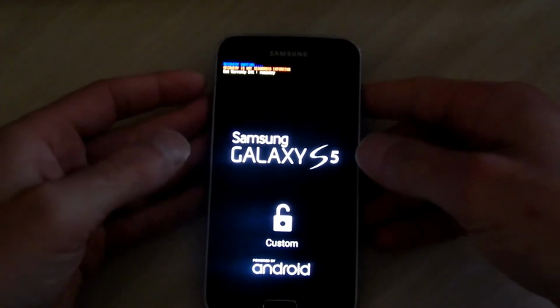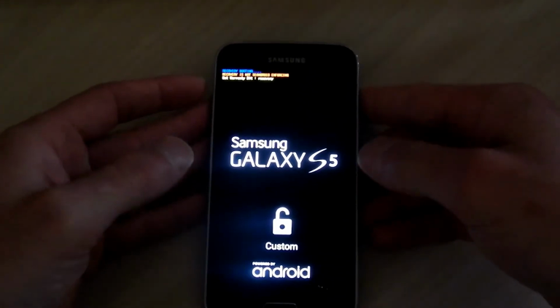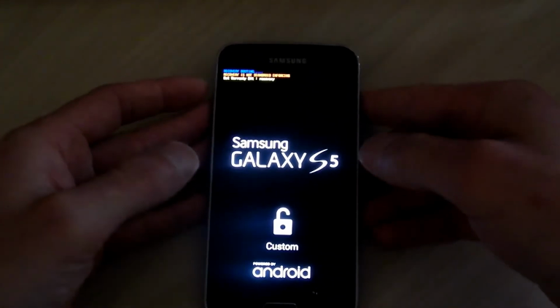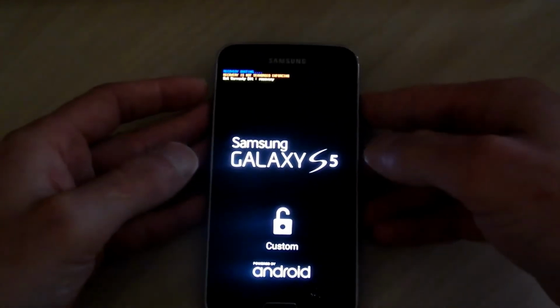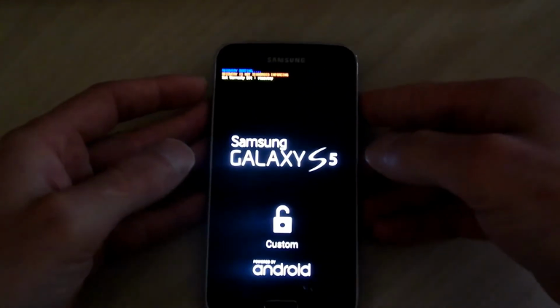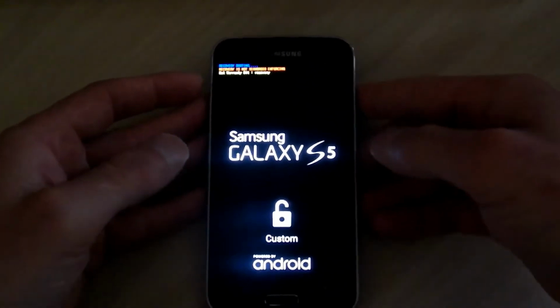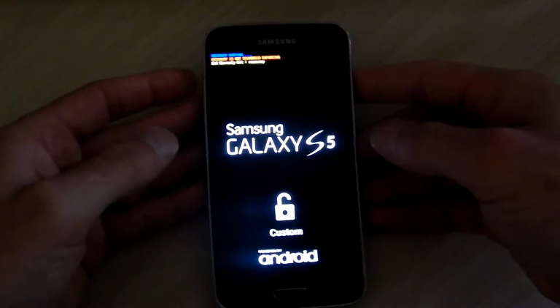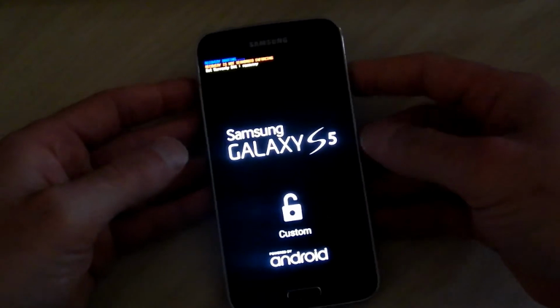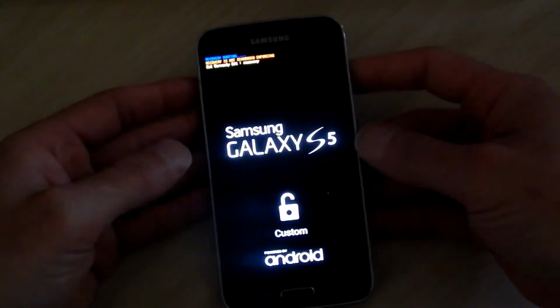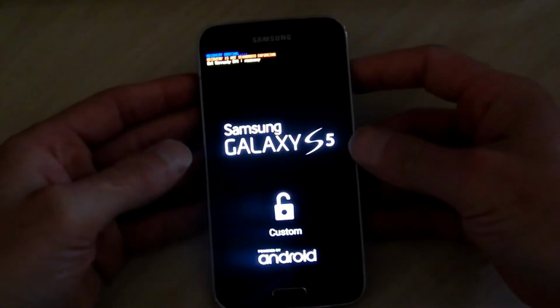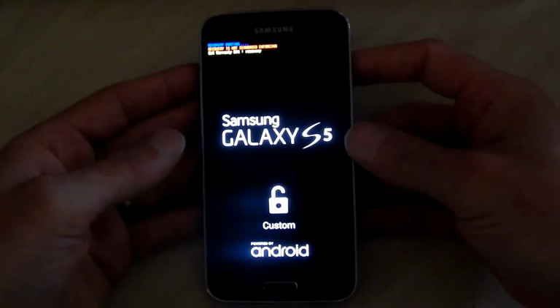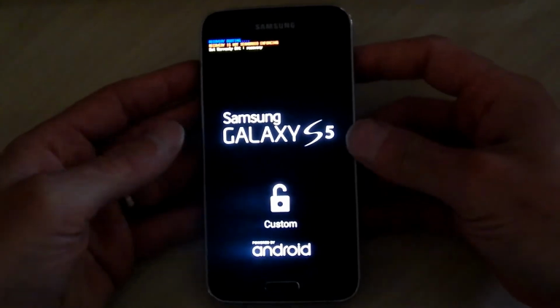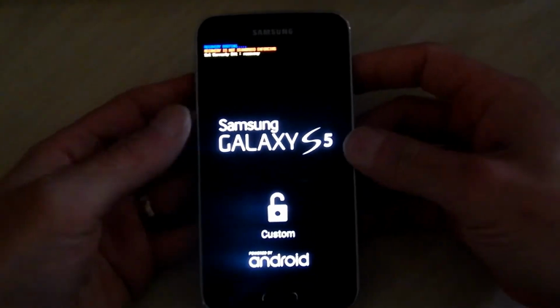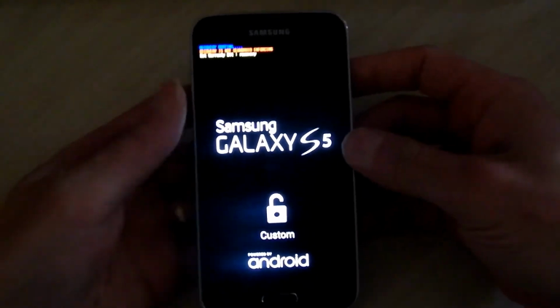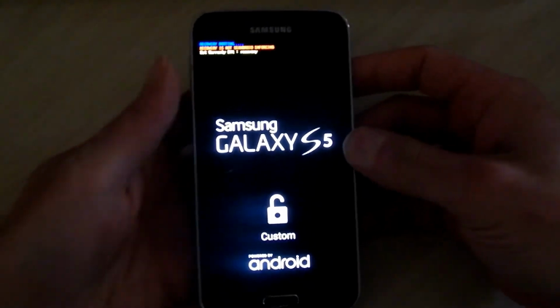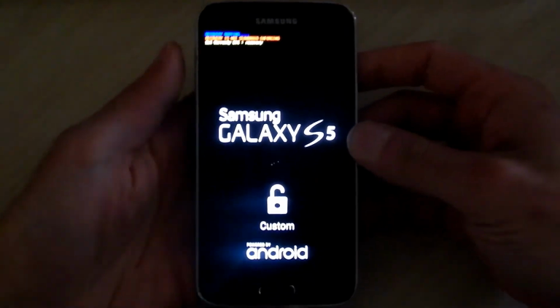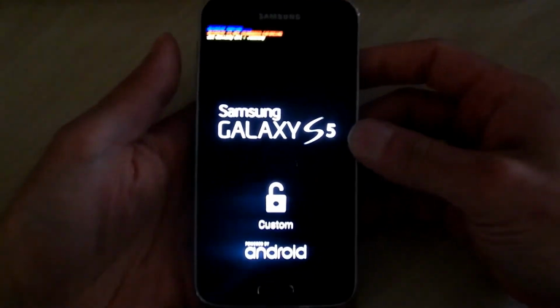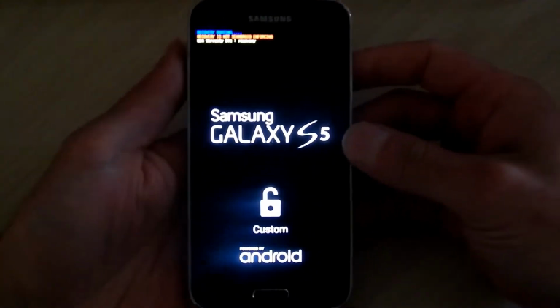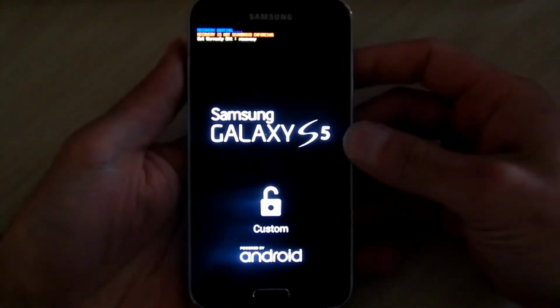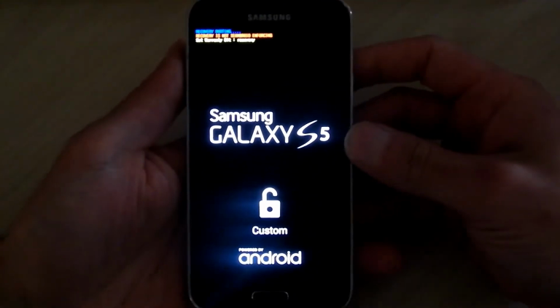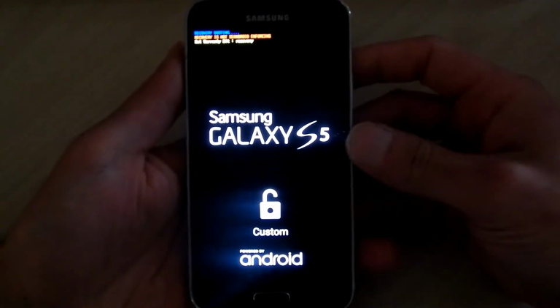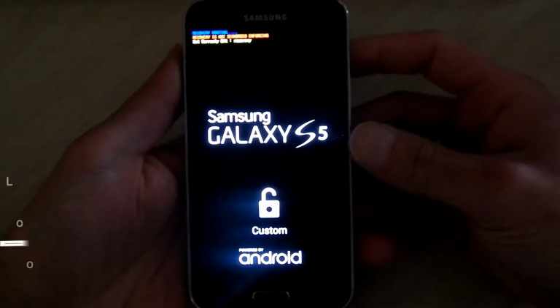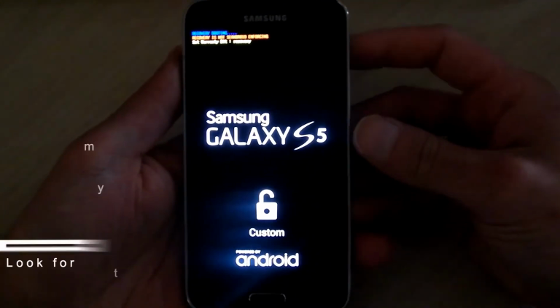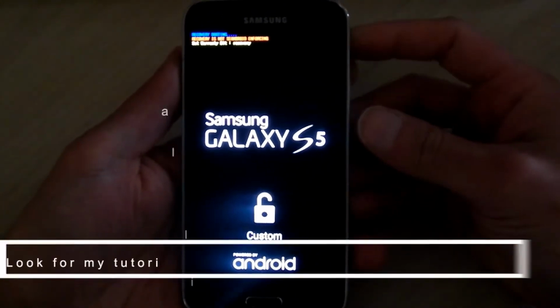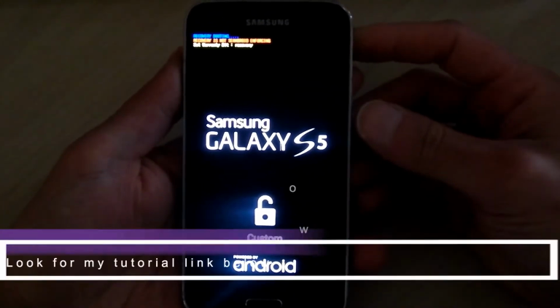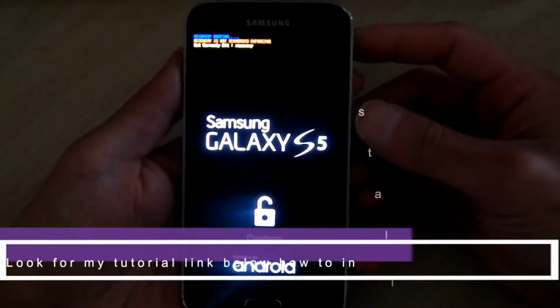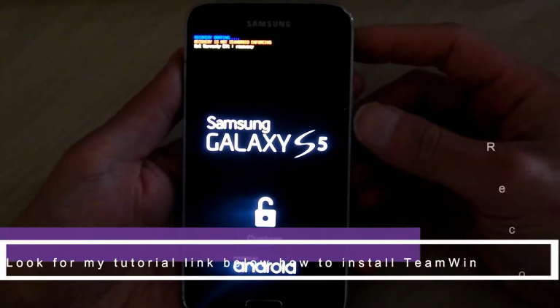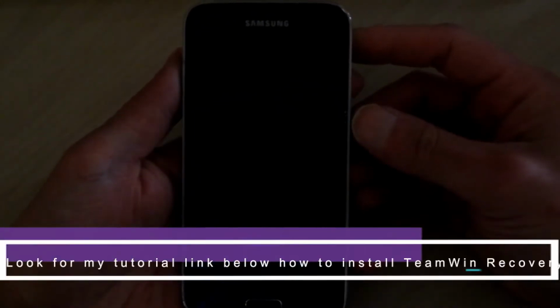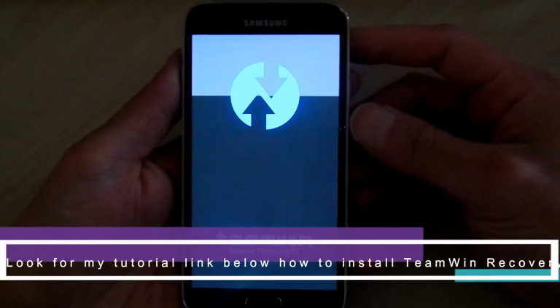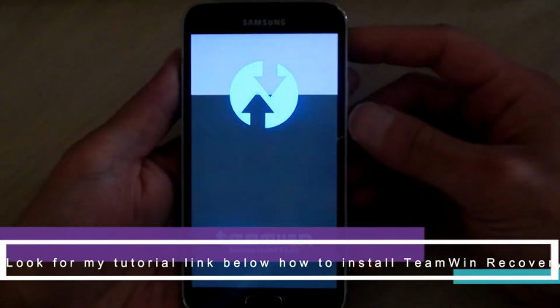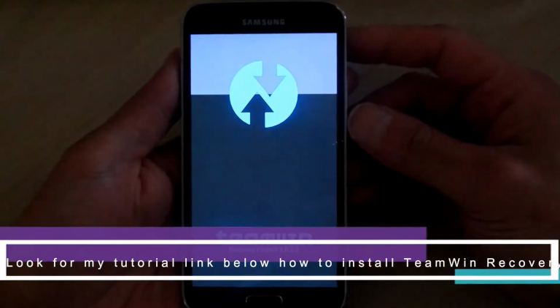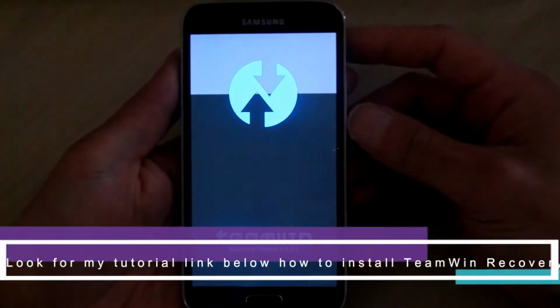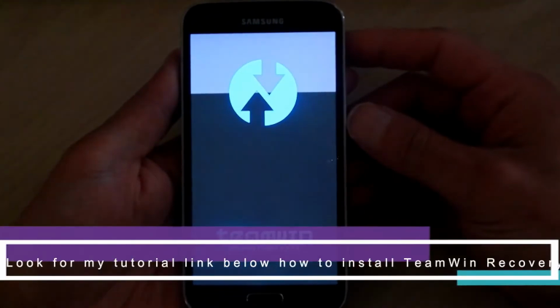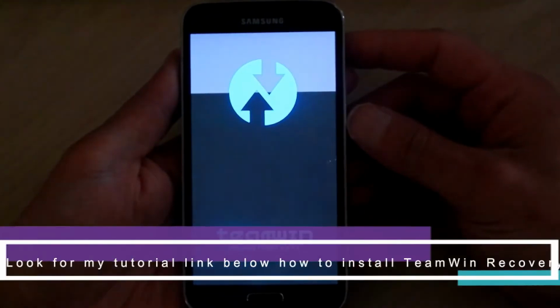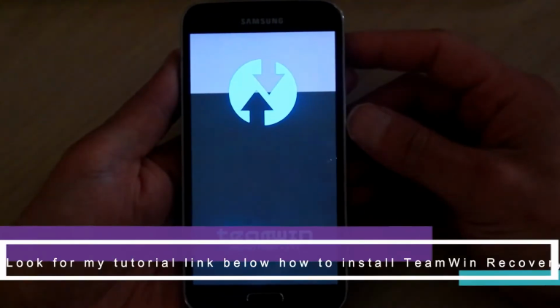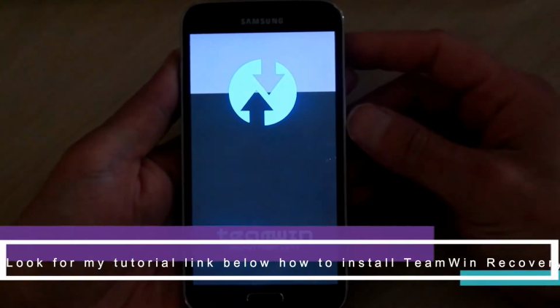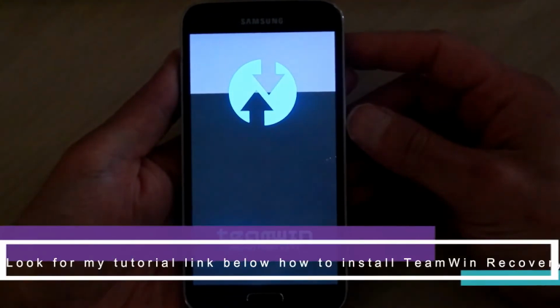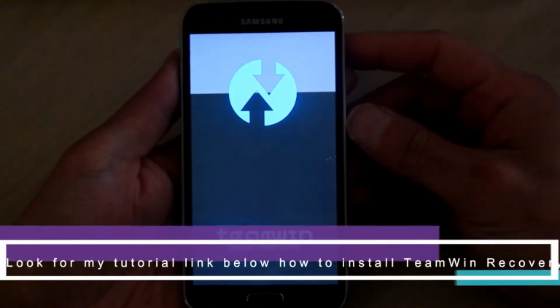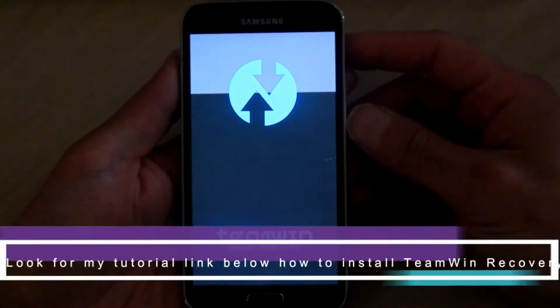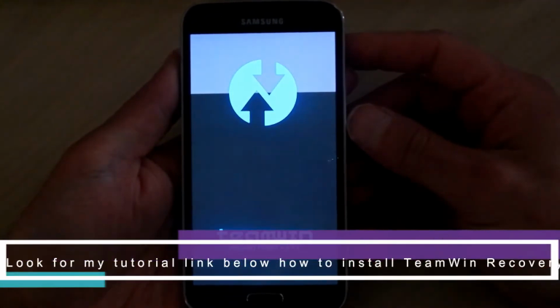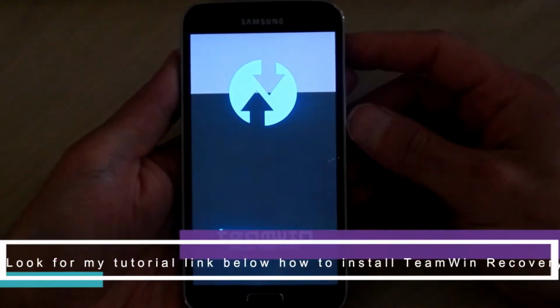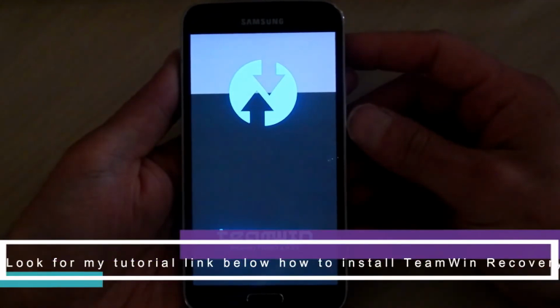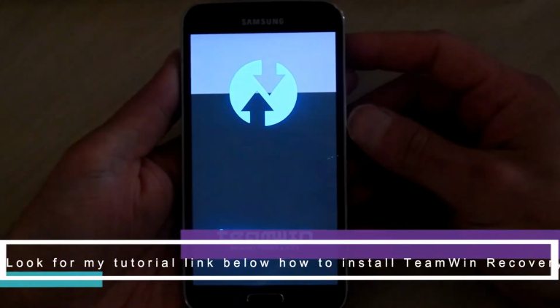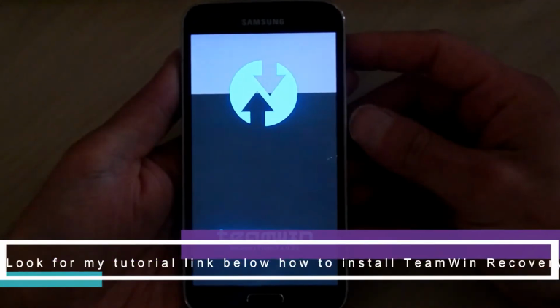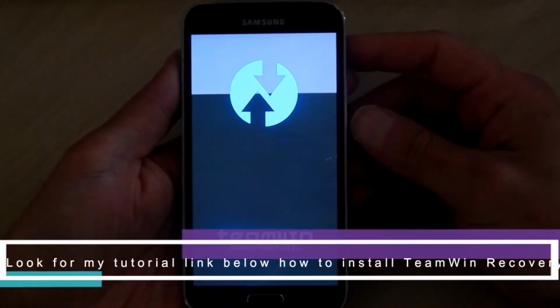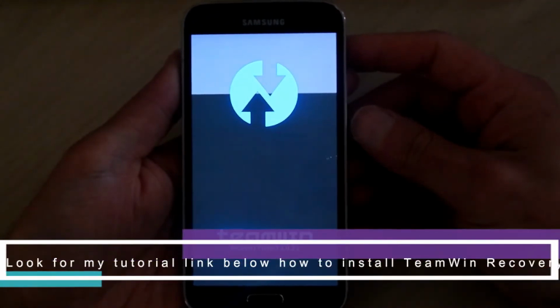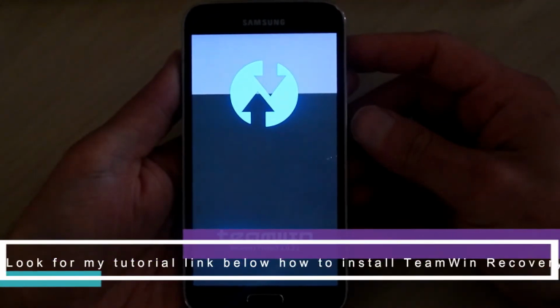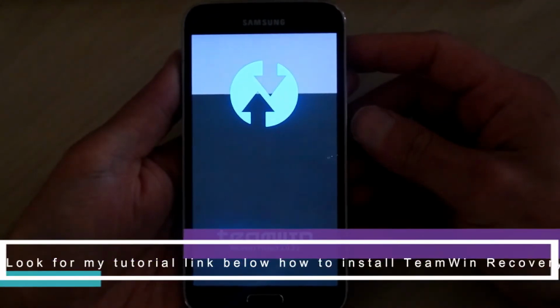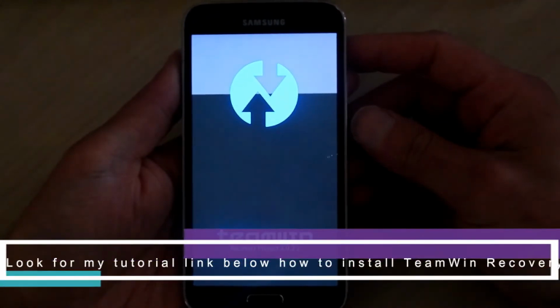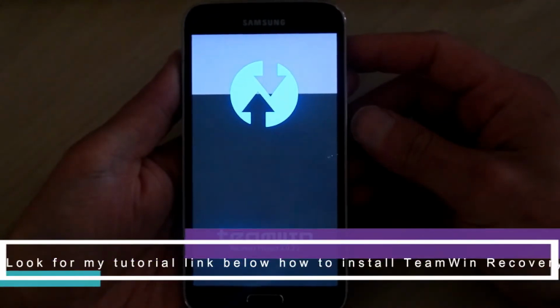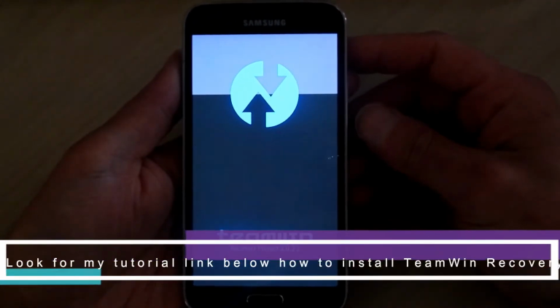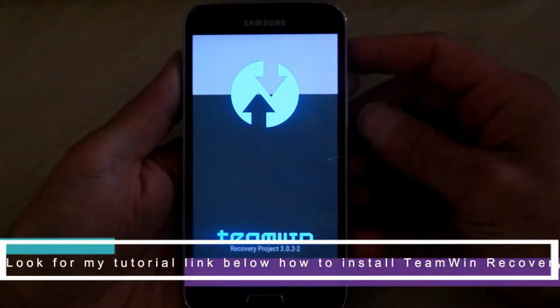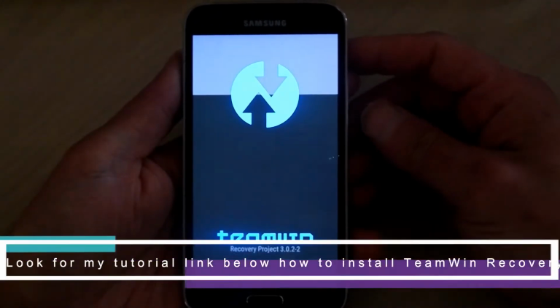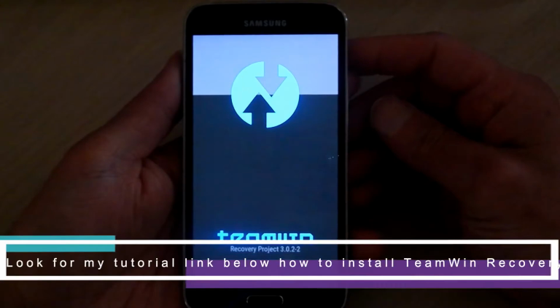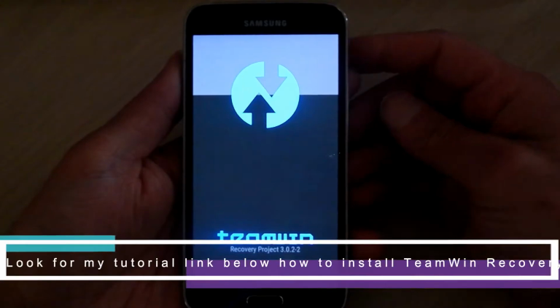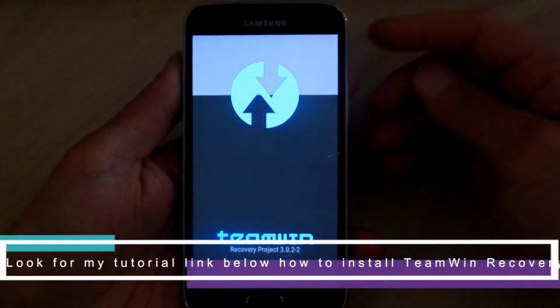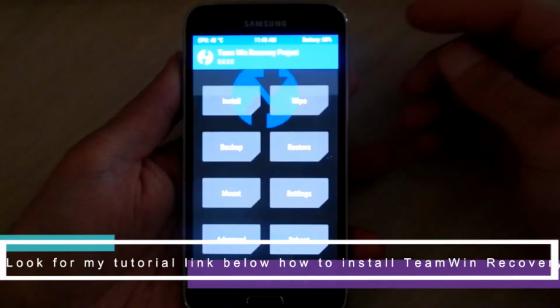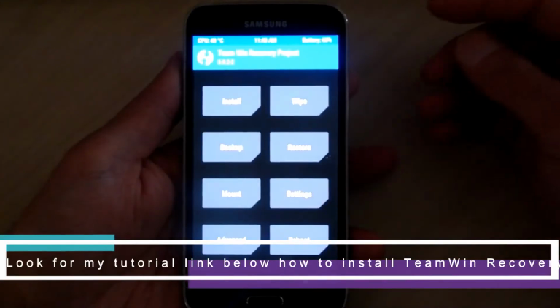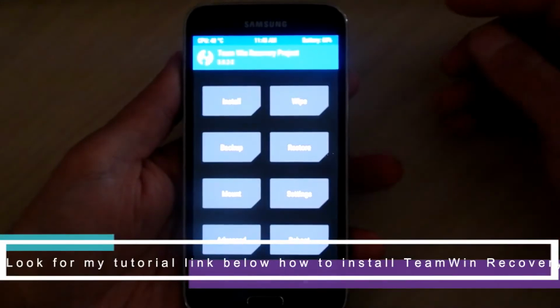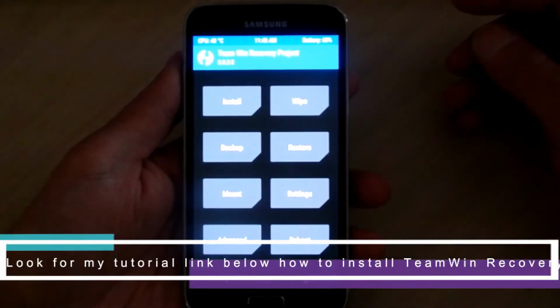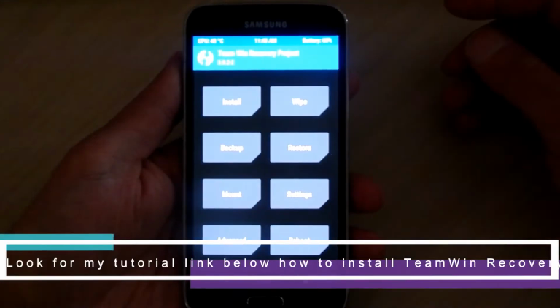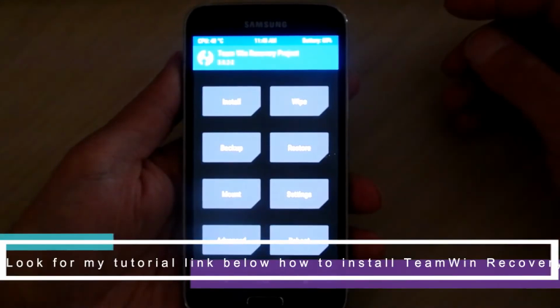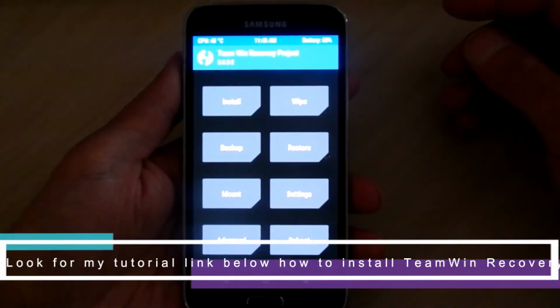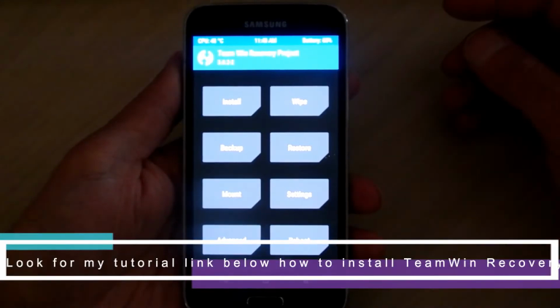If you did not follow my tutorial on how to install a custom recovery, please find my tutorial in the description and I can show you how to do that.